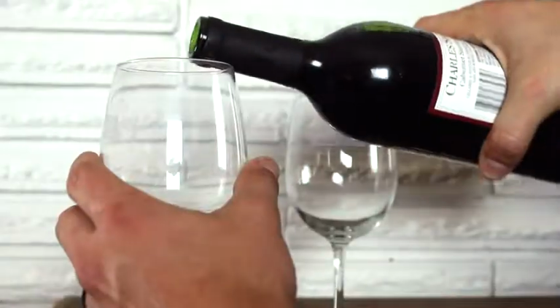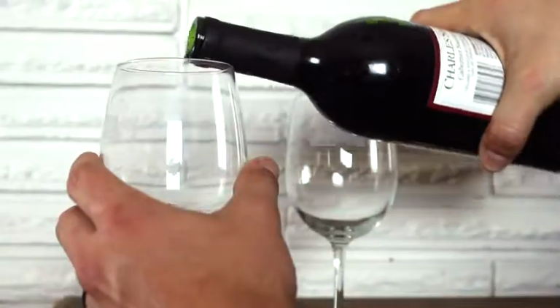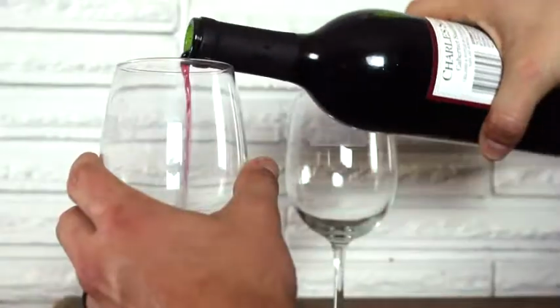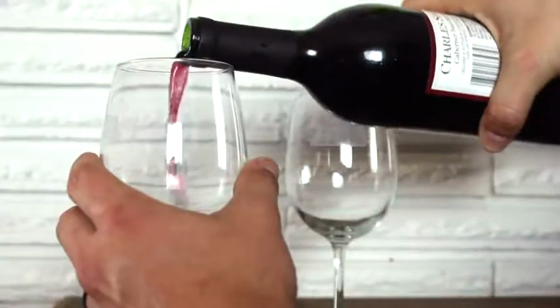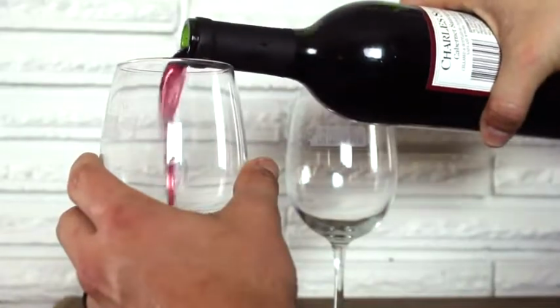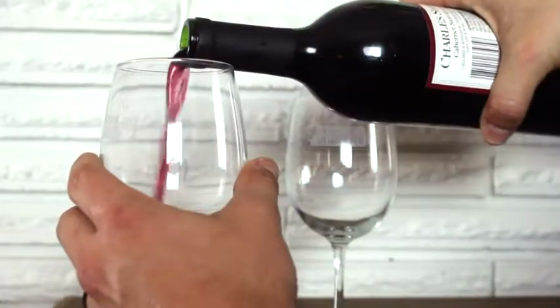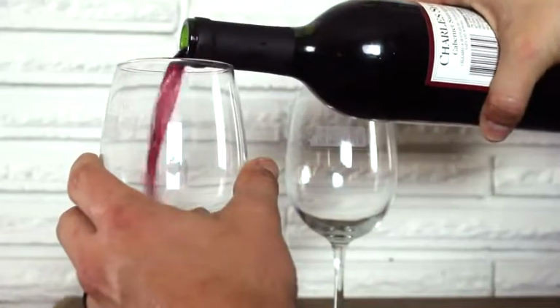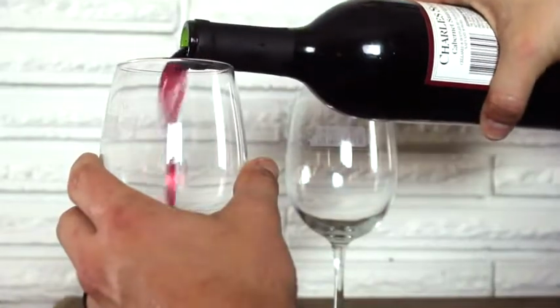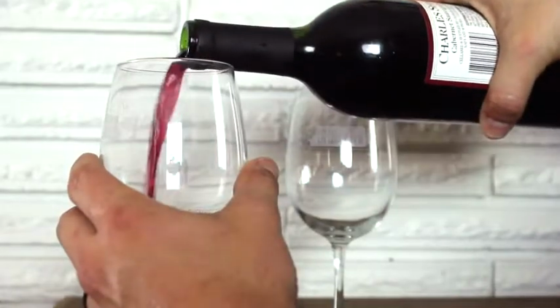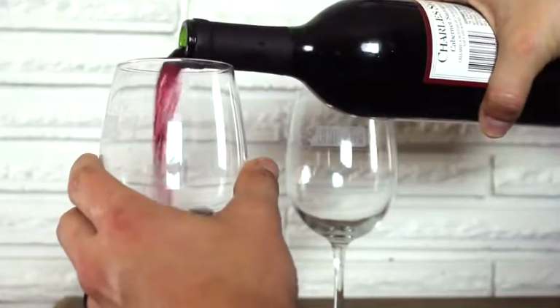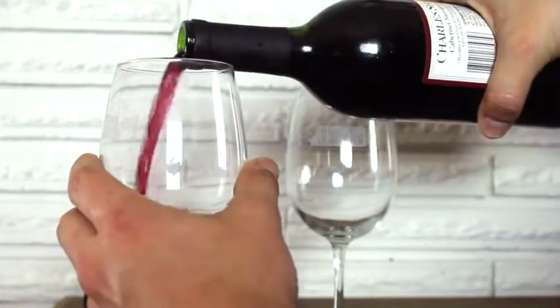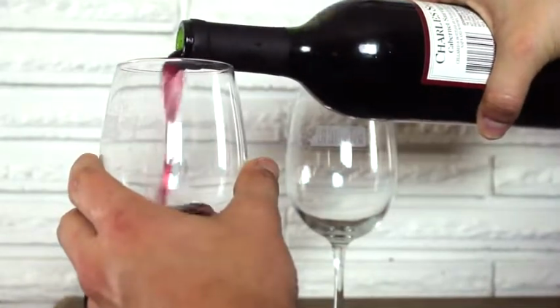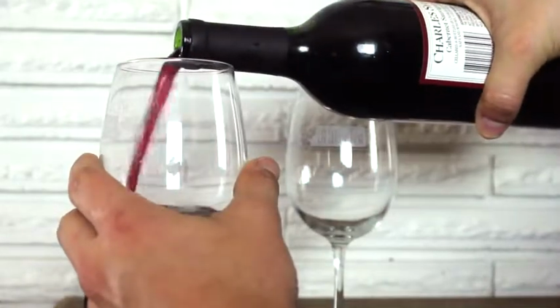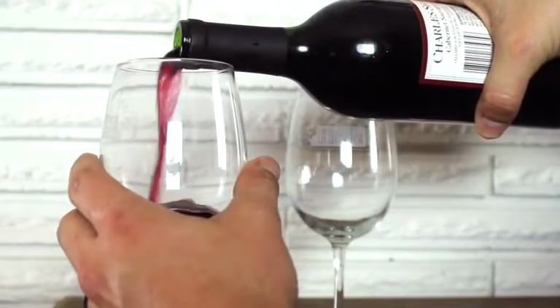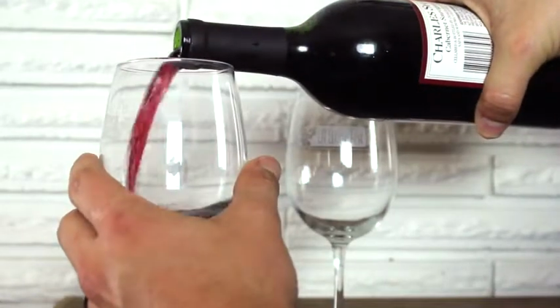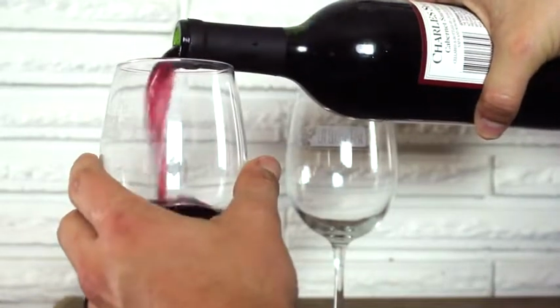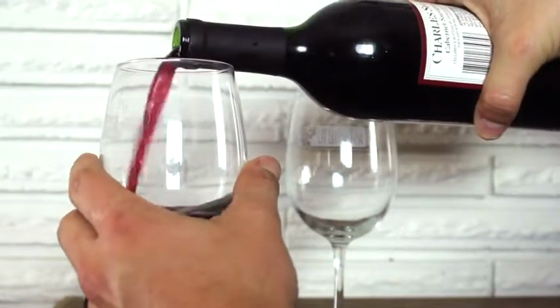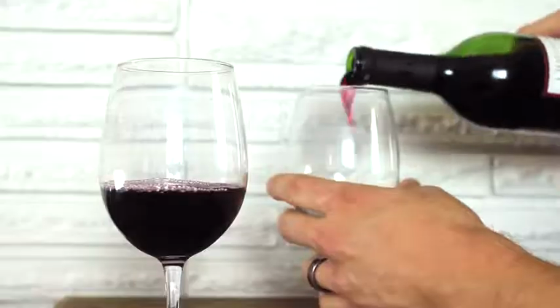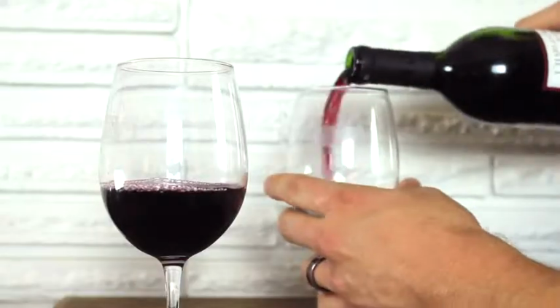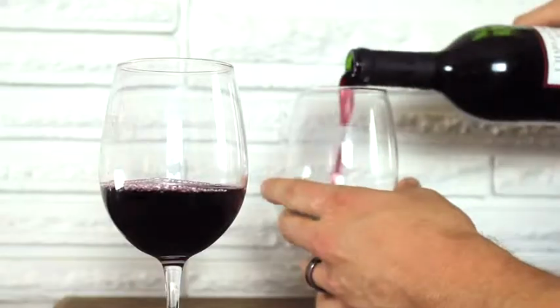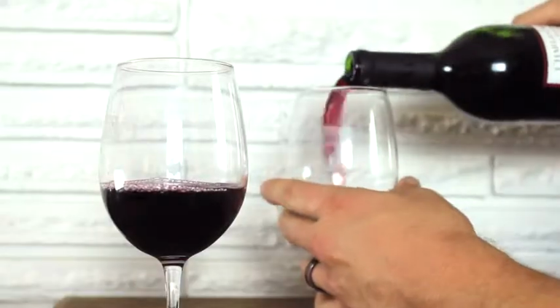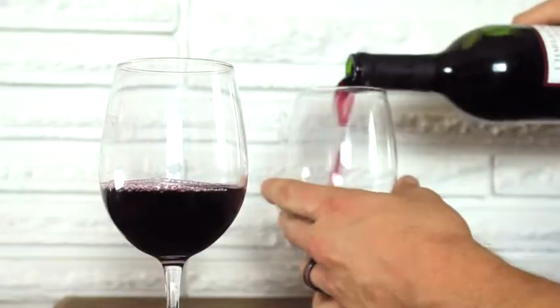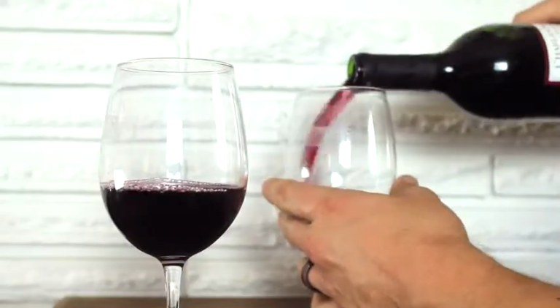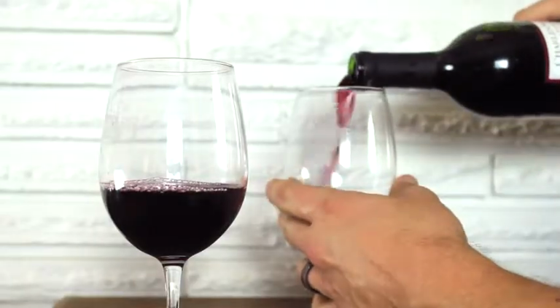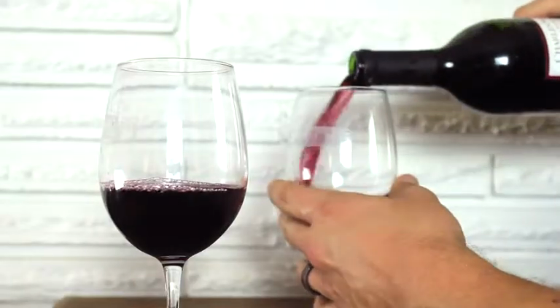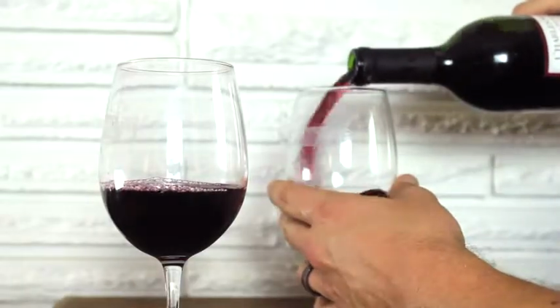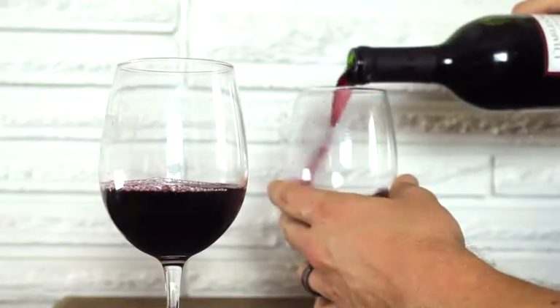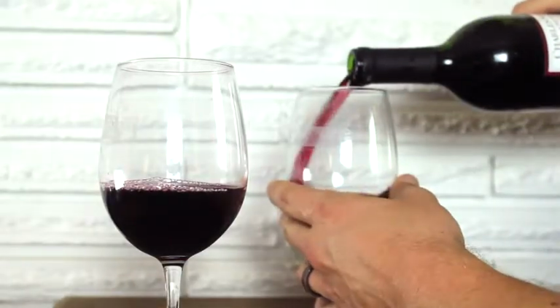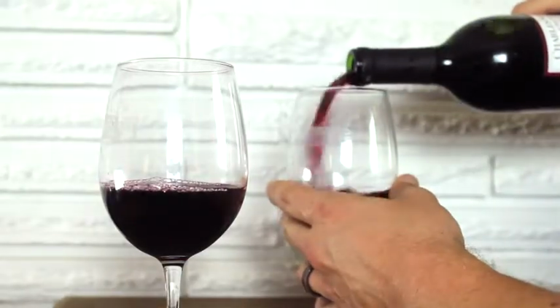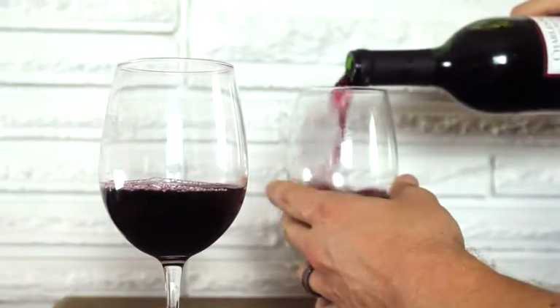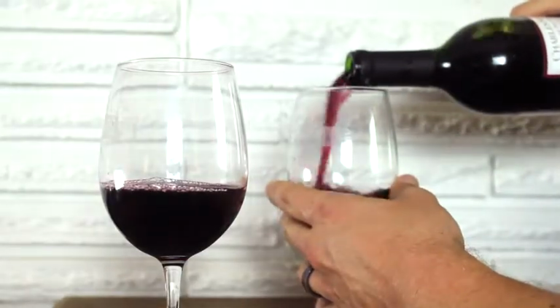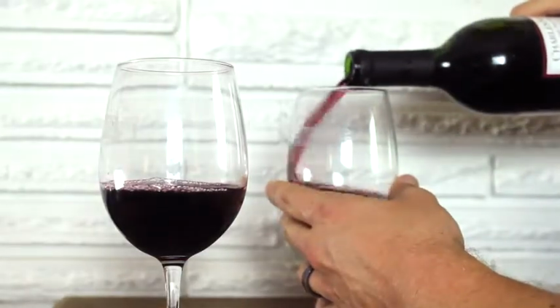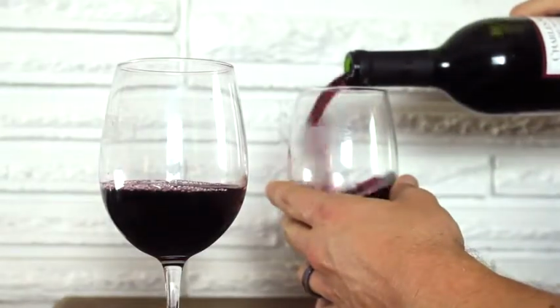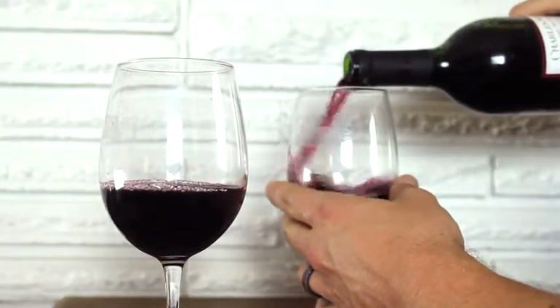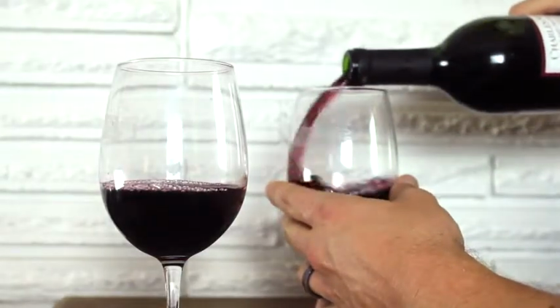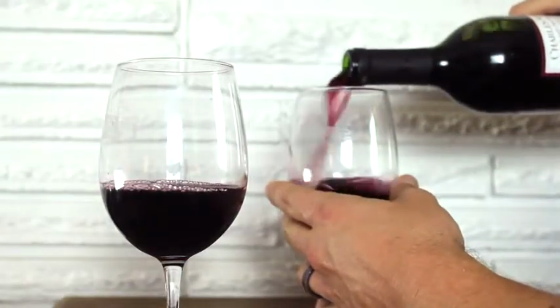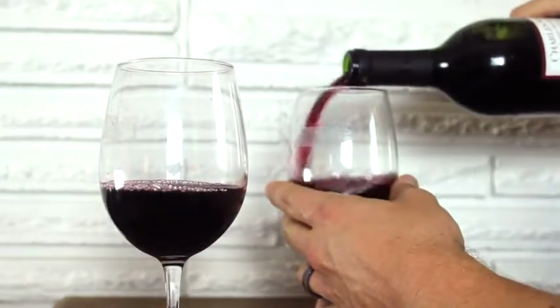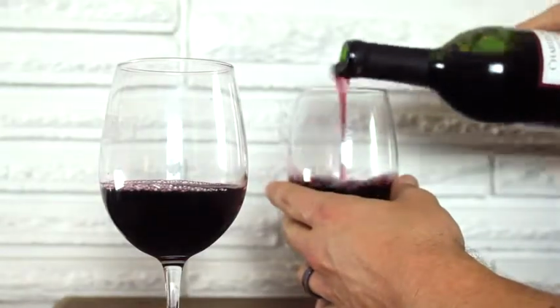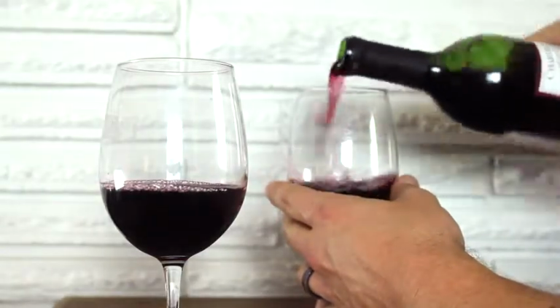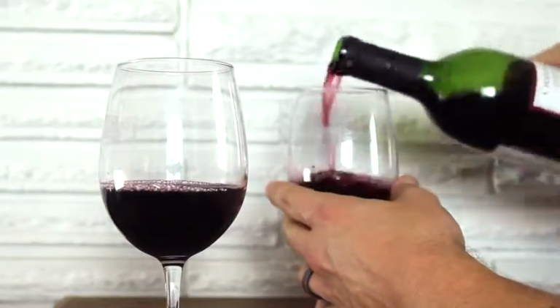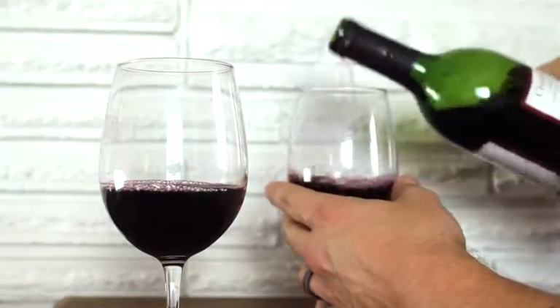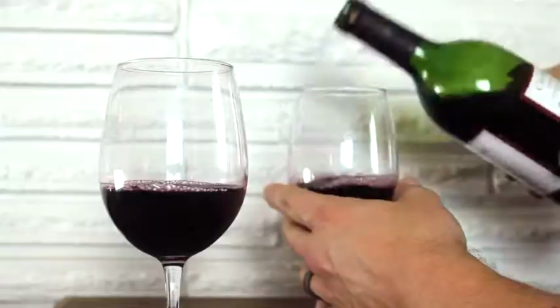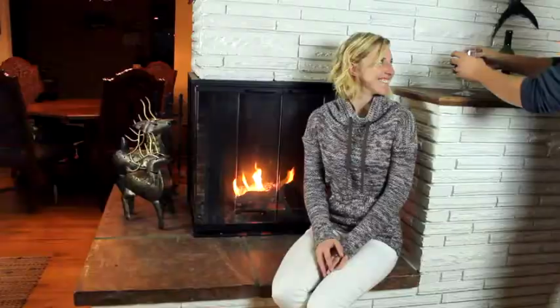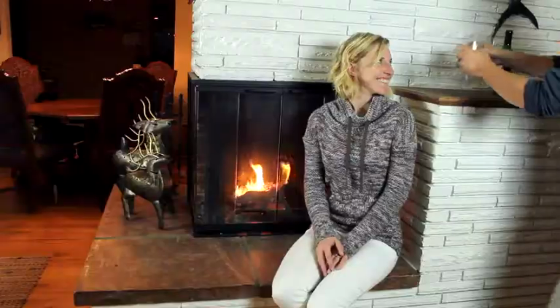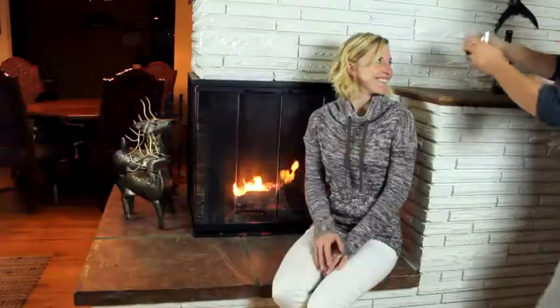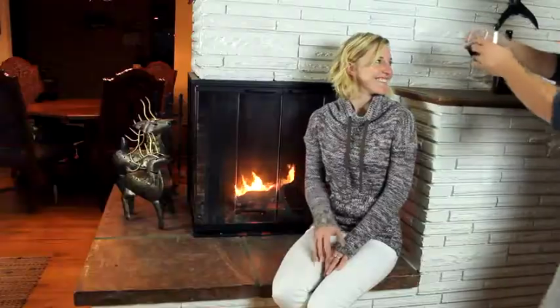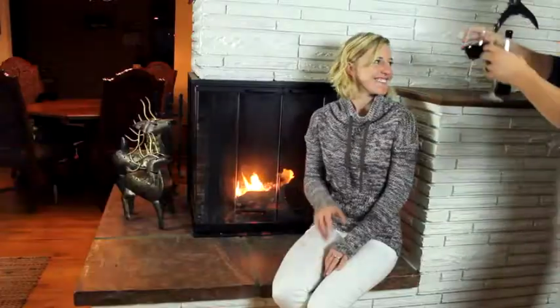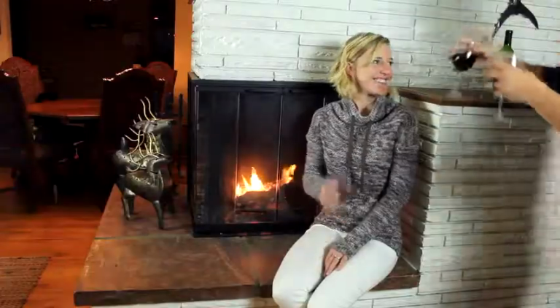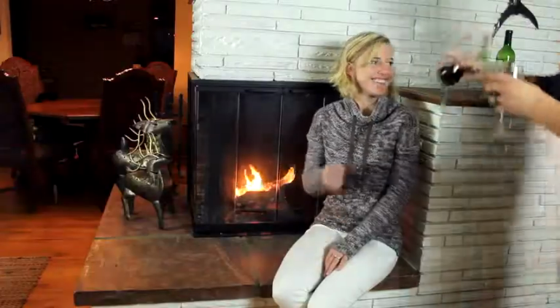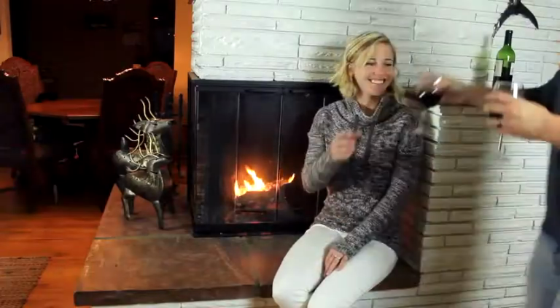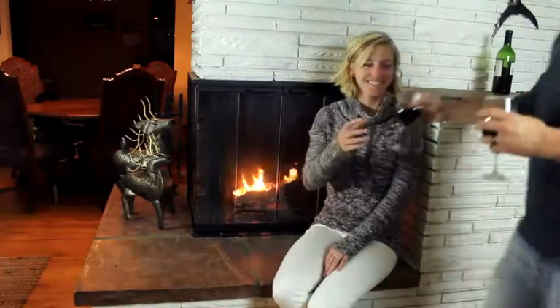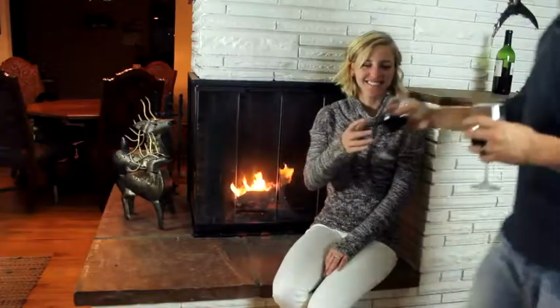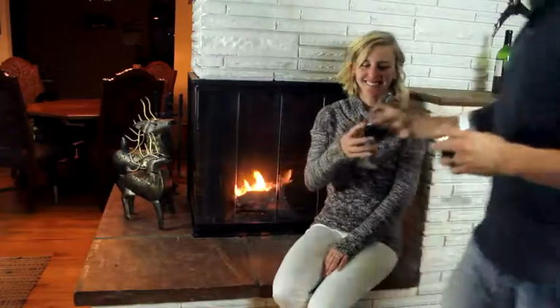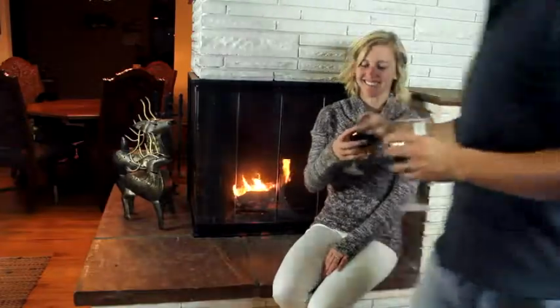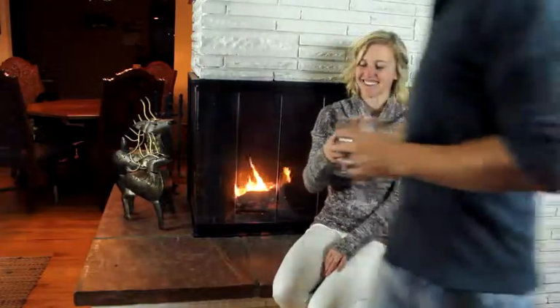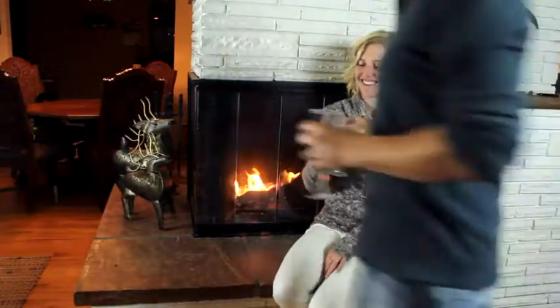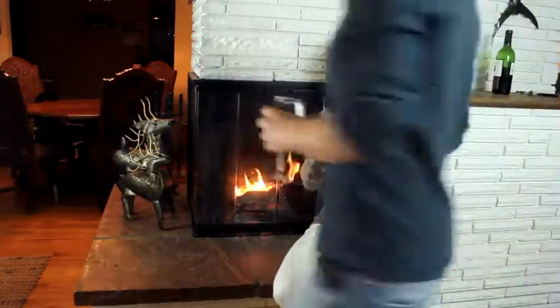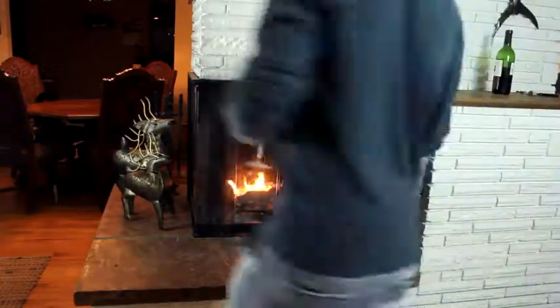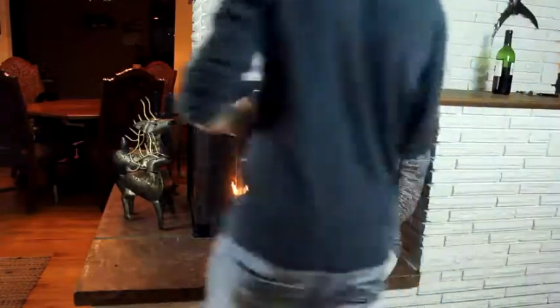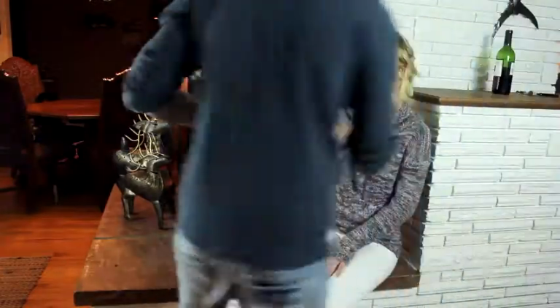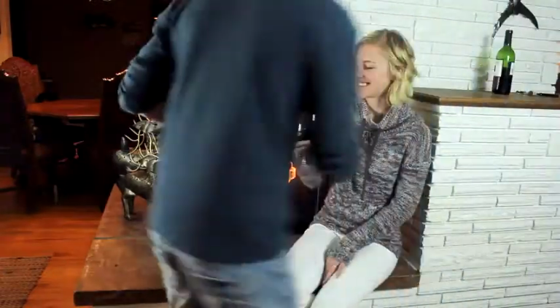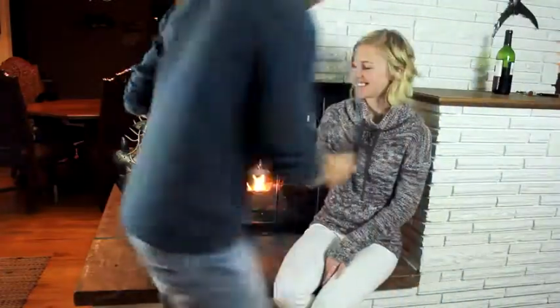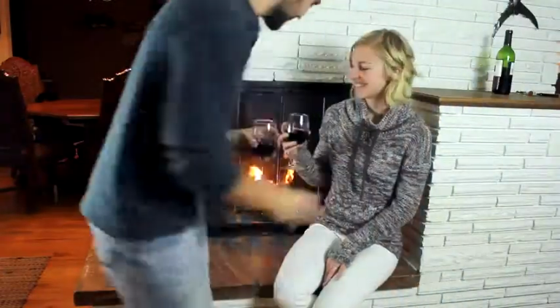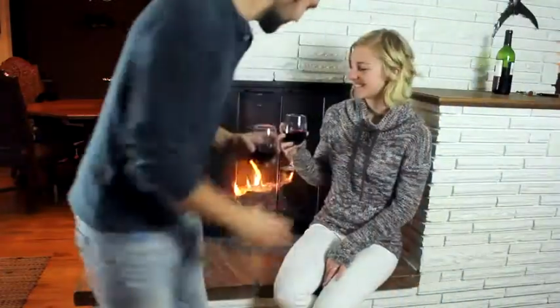It's the best way to protect the quality and taste of your wines — red, white, short, or long-term.